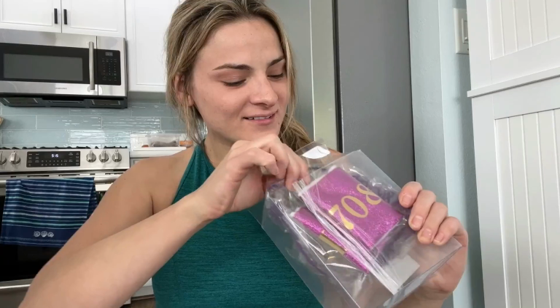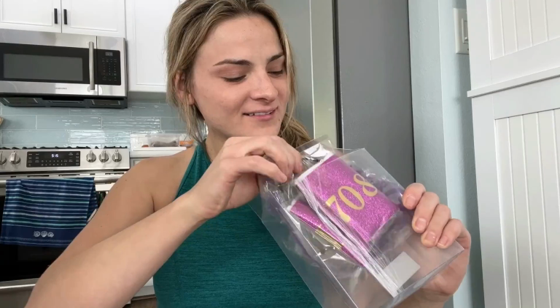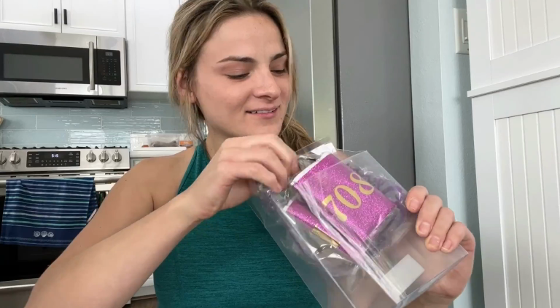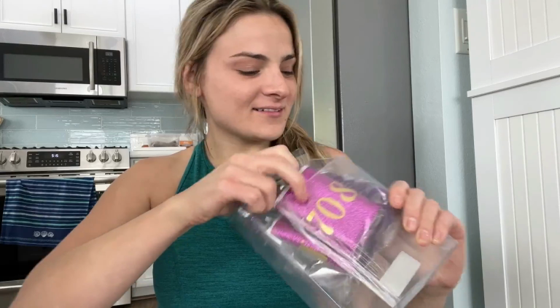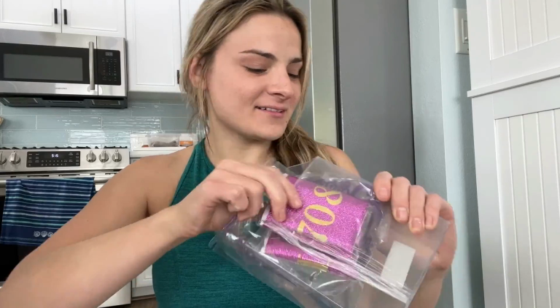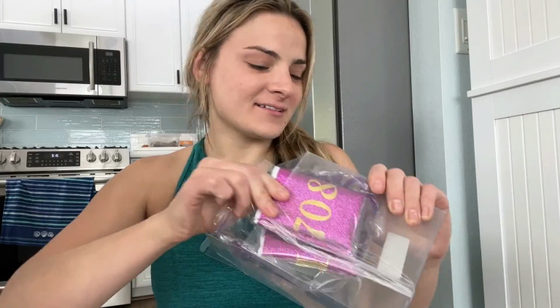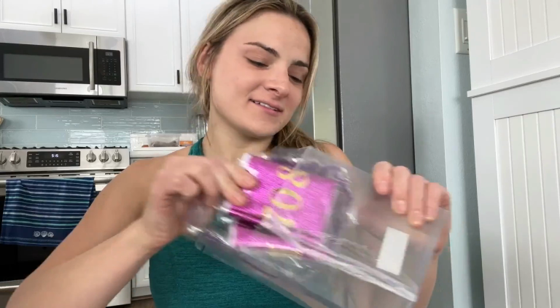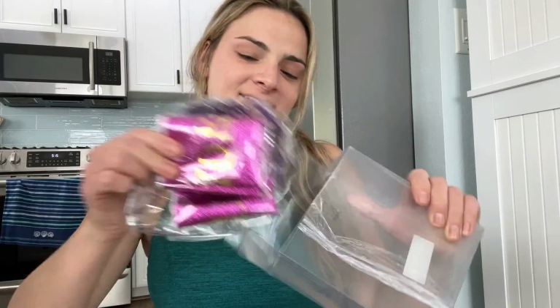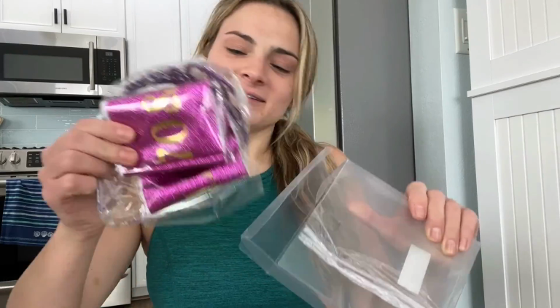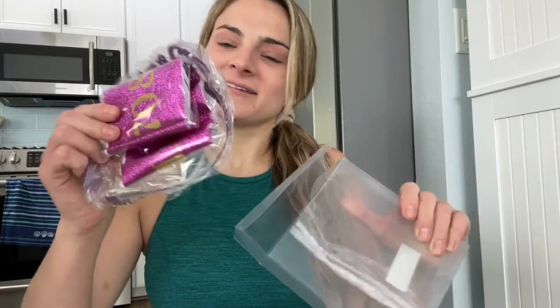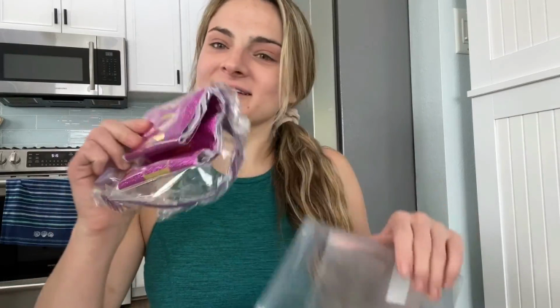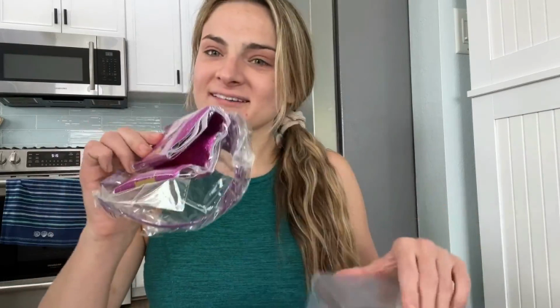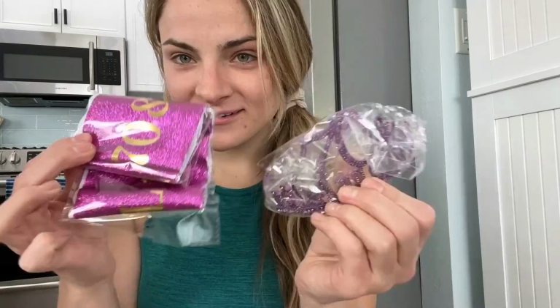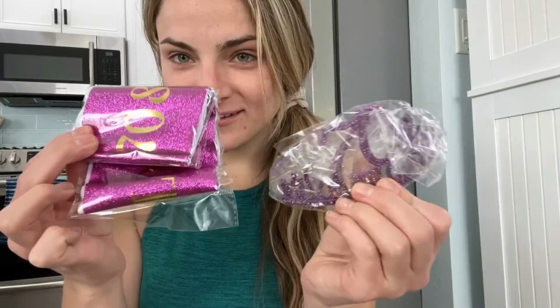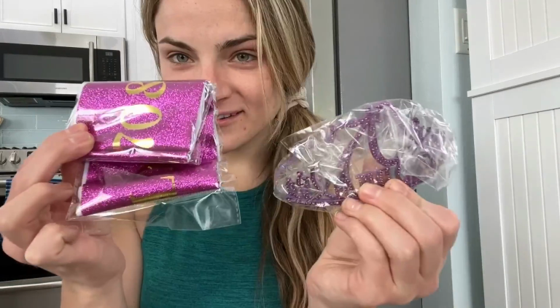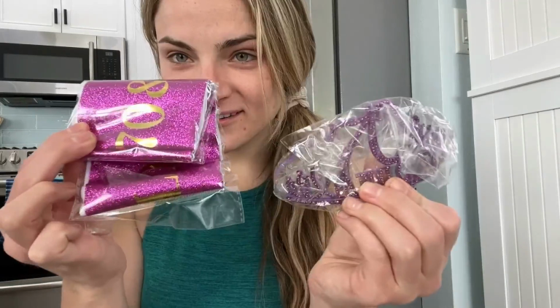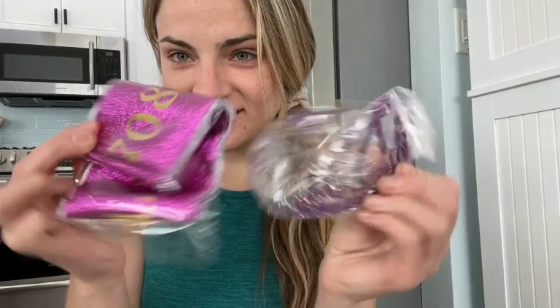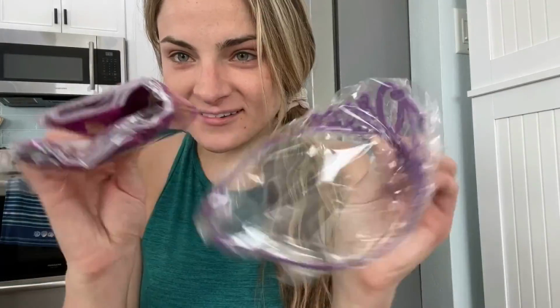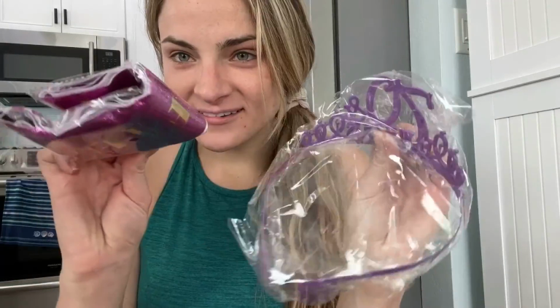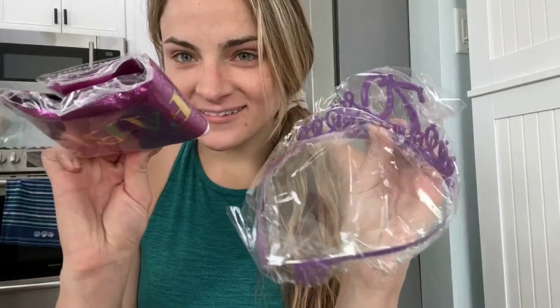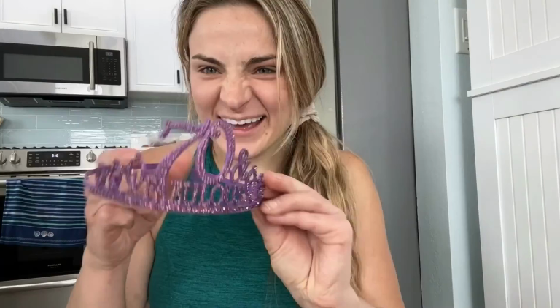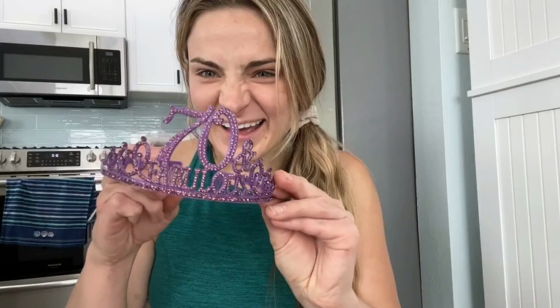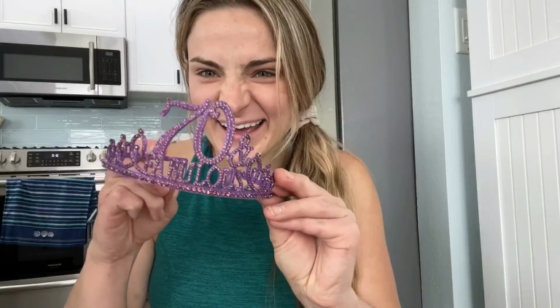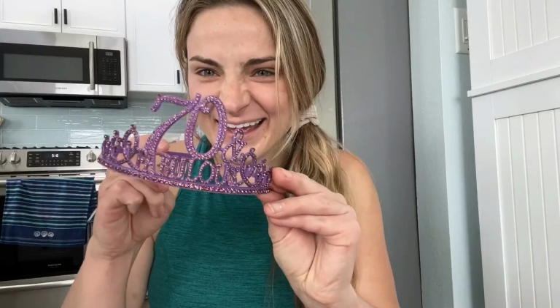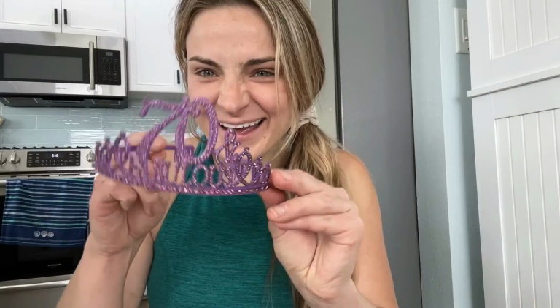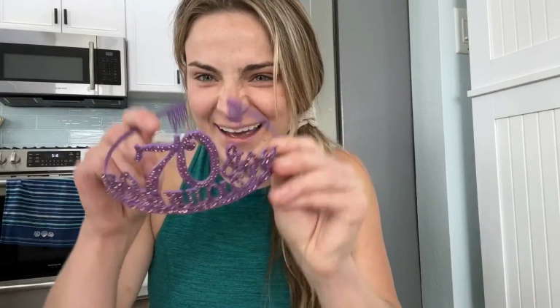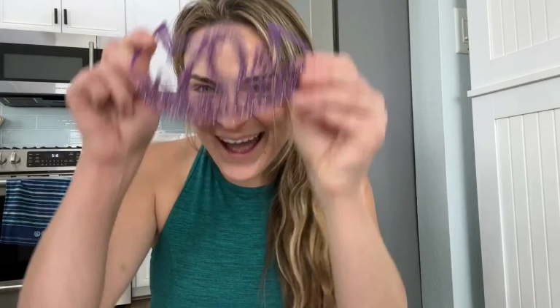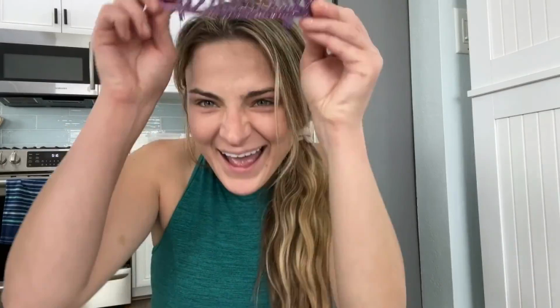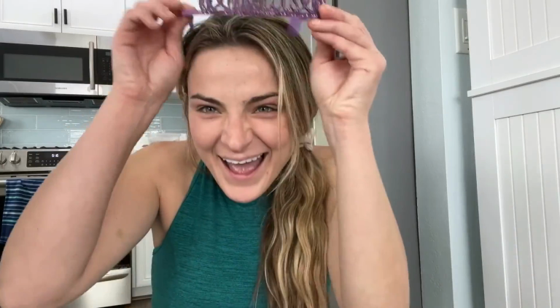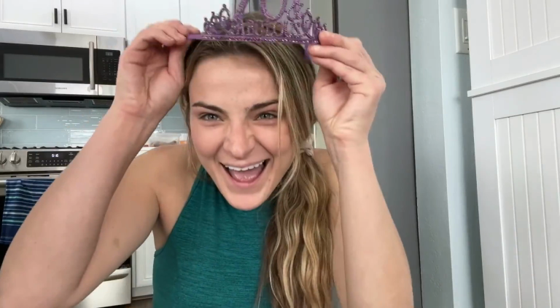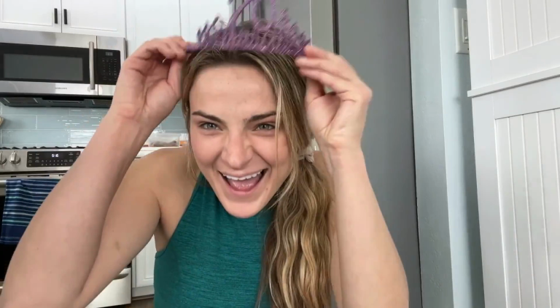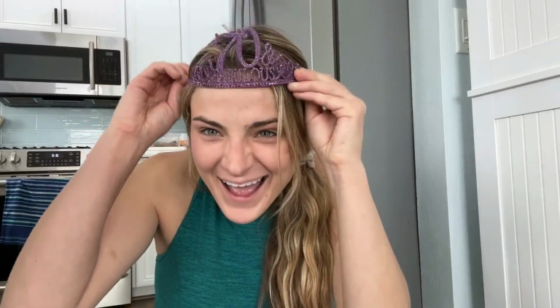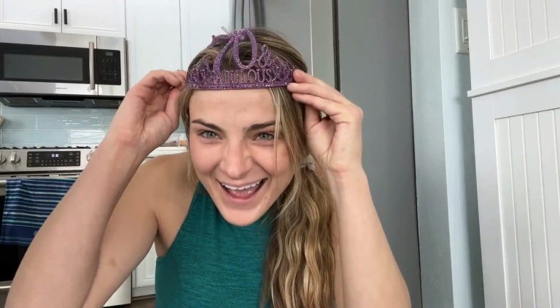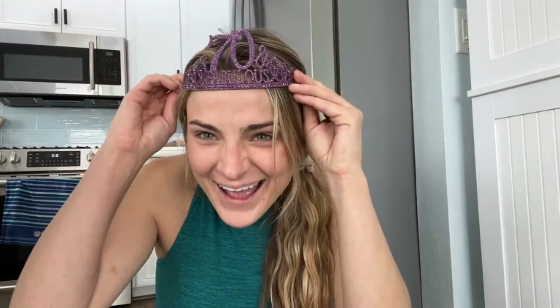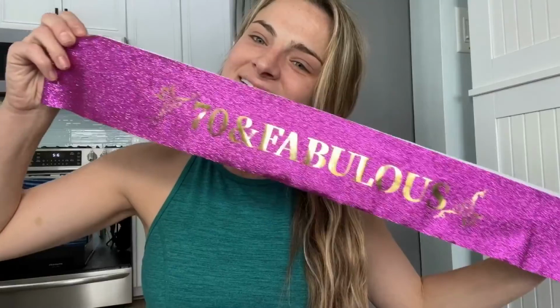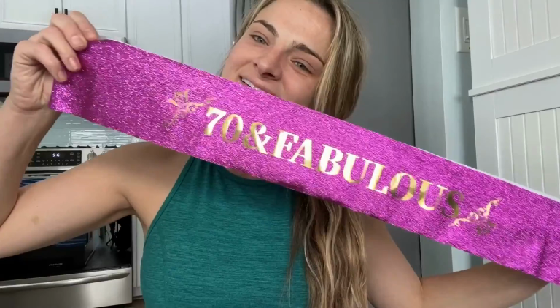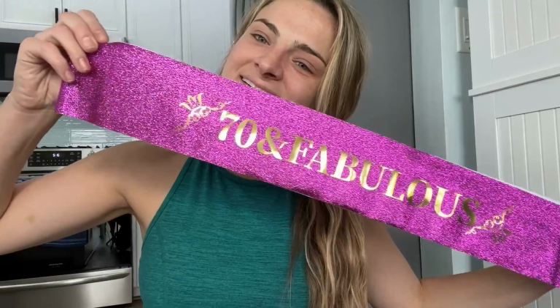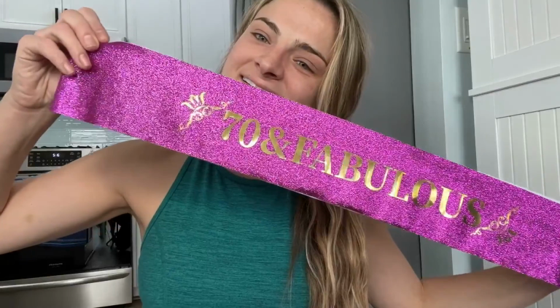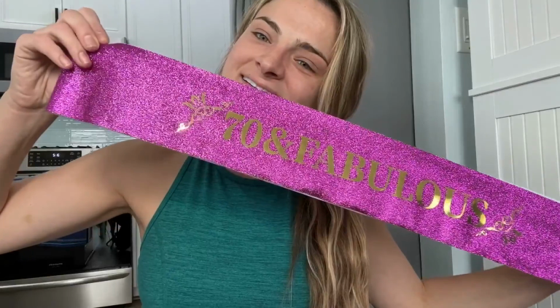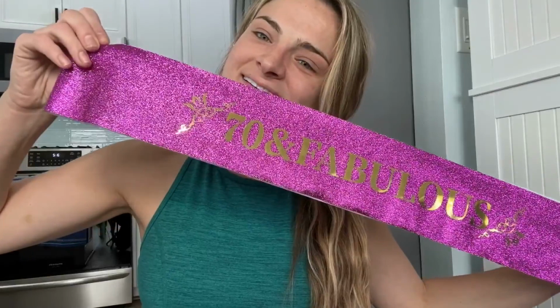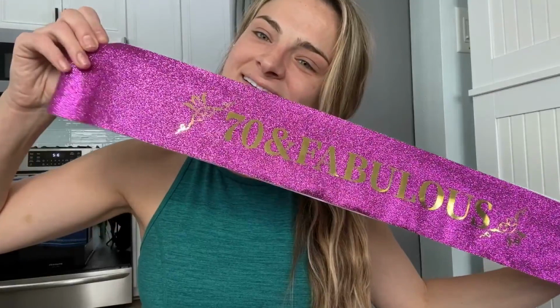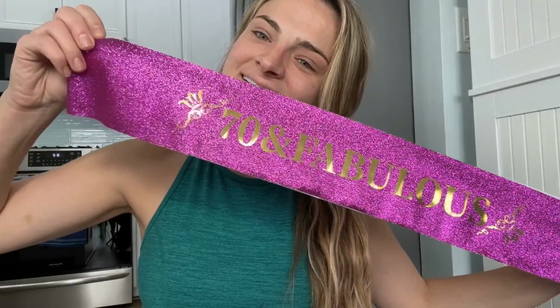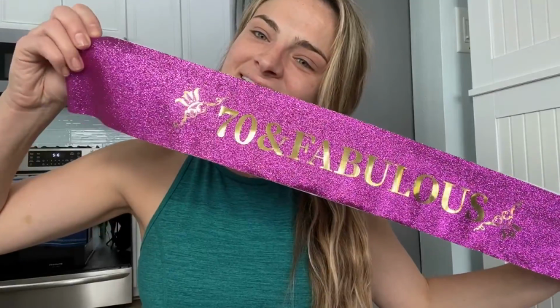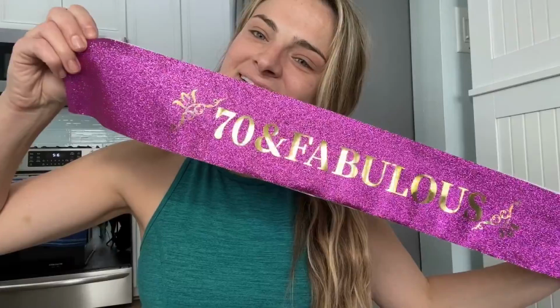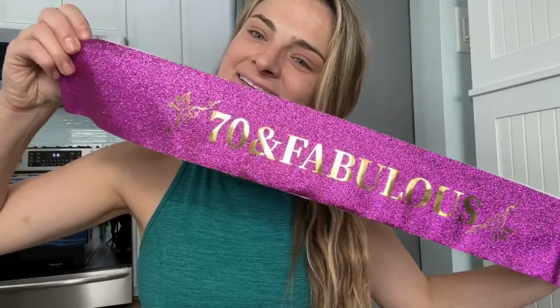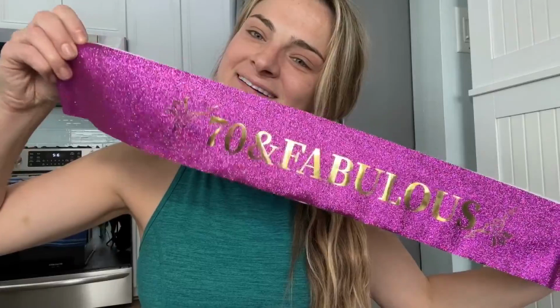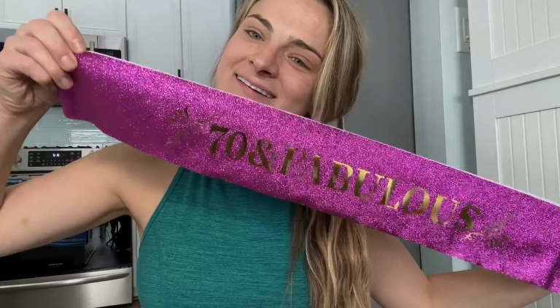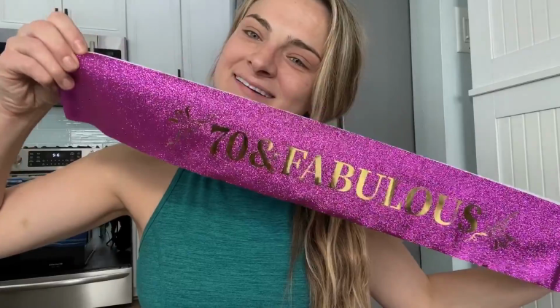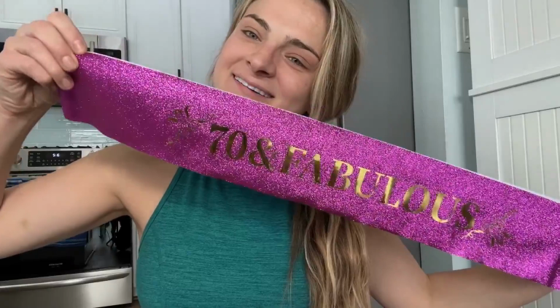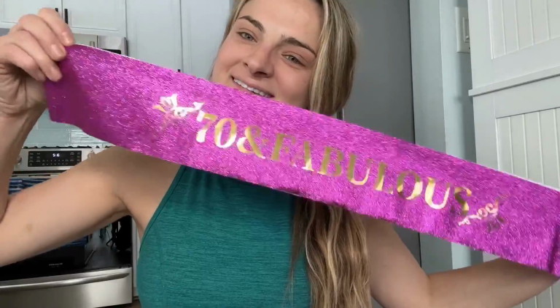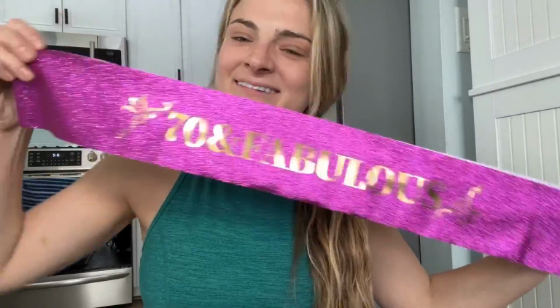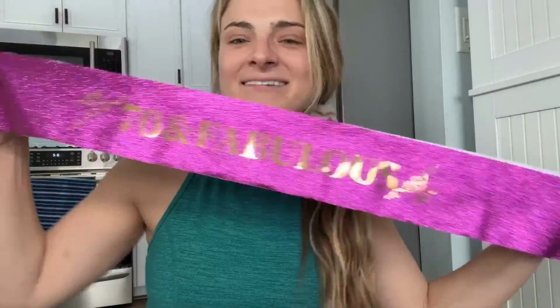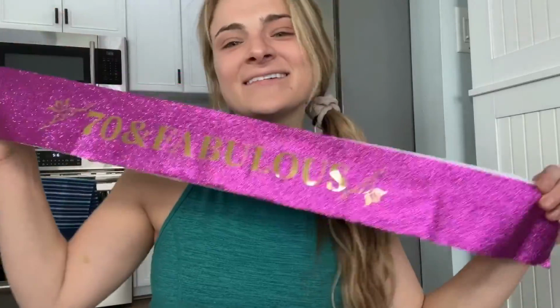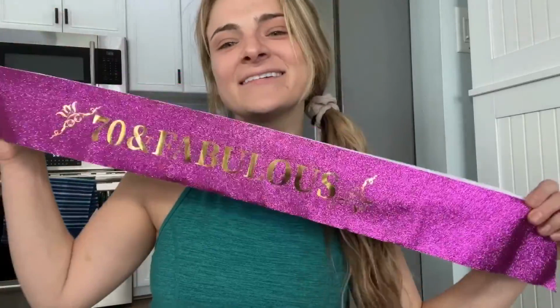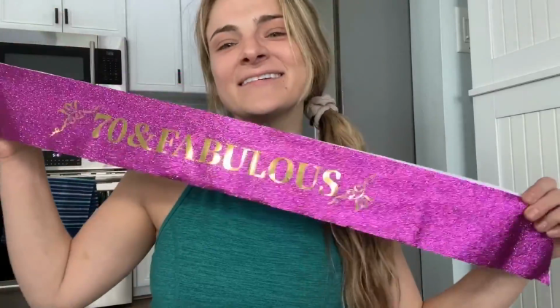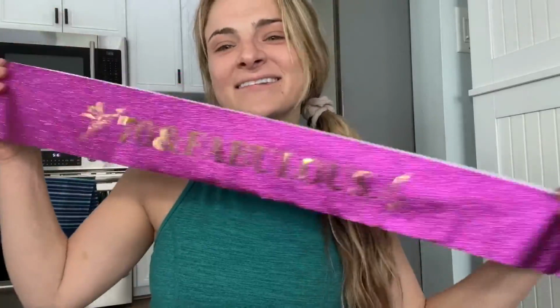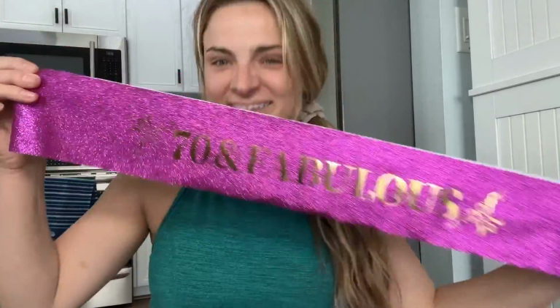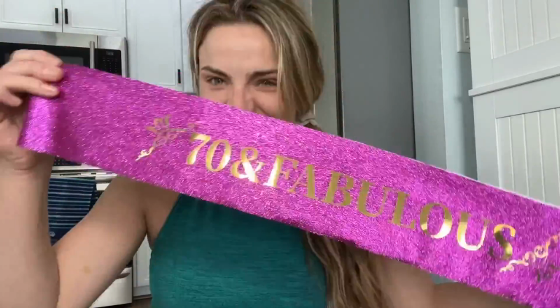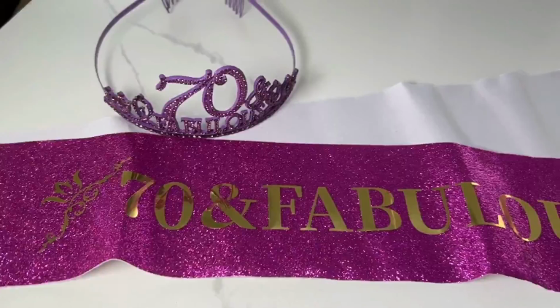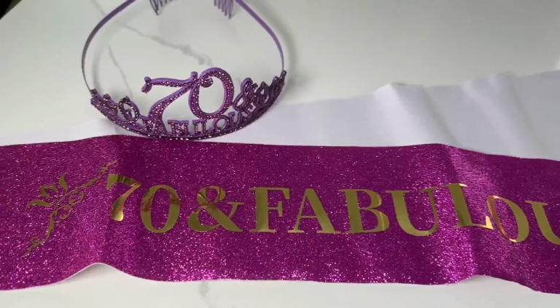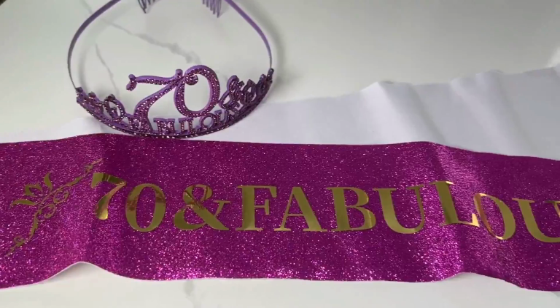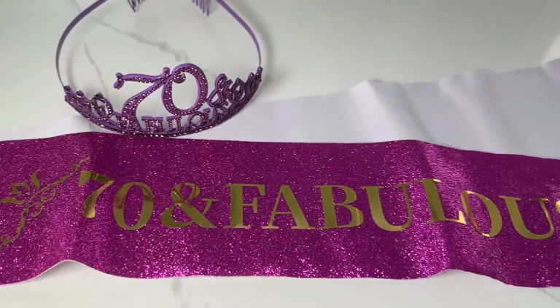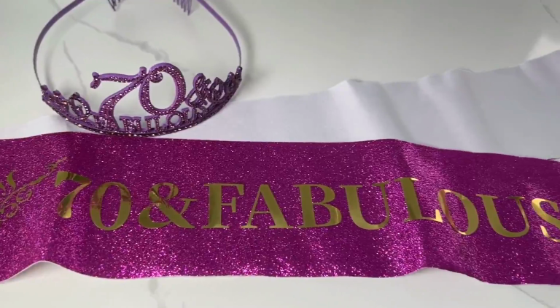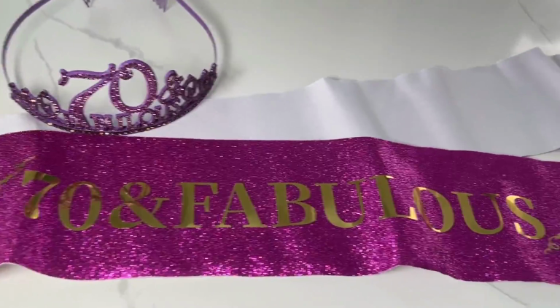I bought this 70th birthday gifts for women's set for my Mimi's 70th birthday and I absolutely love it. The gift set includes a tiara and a sash.